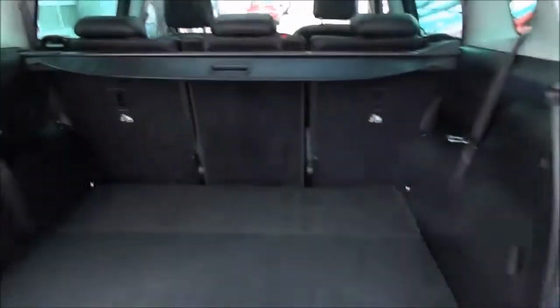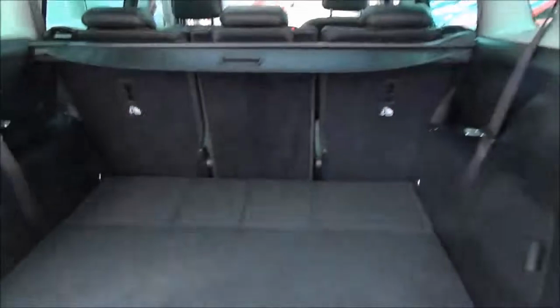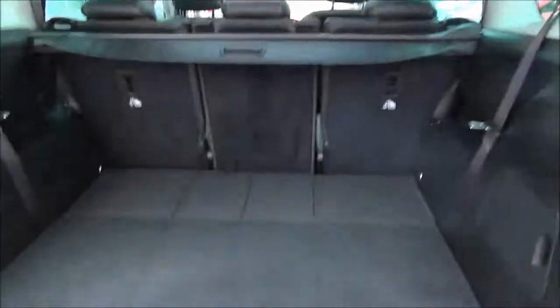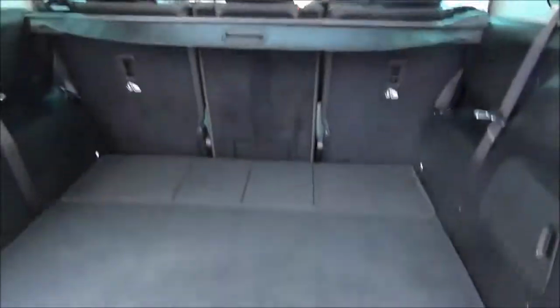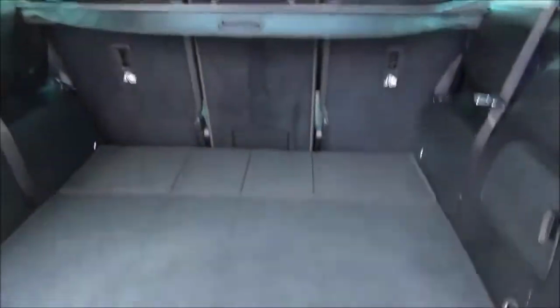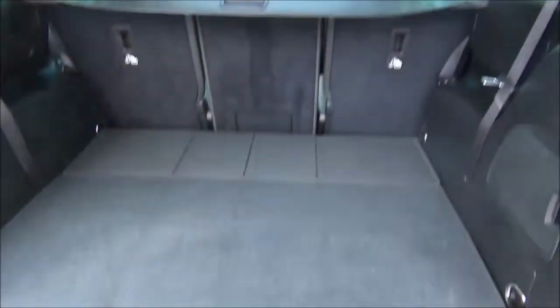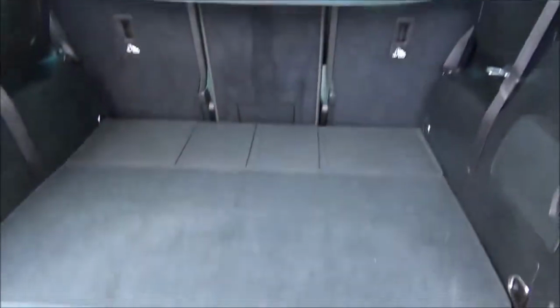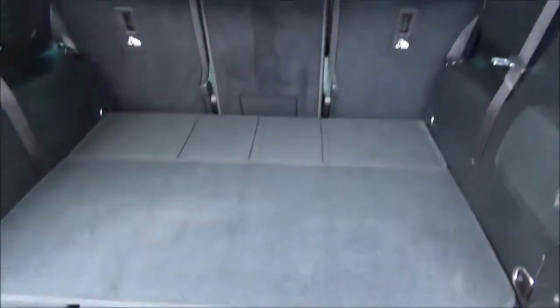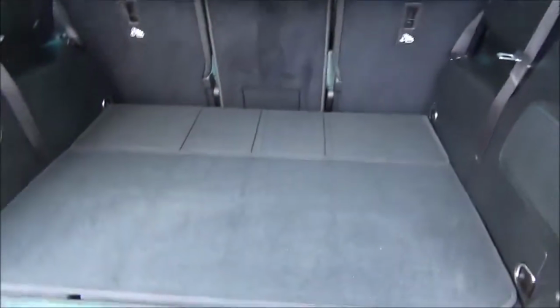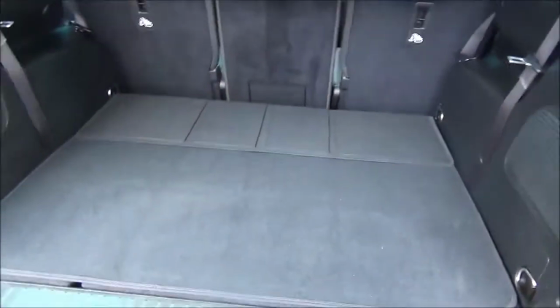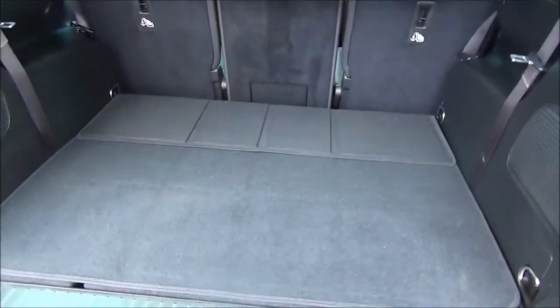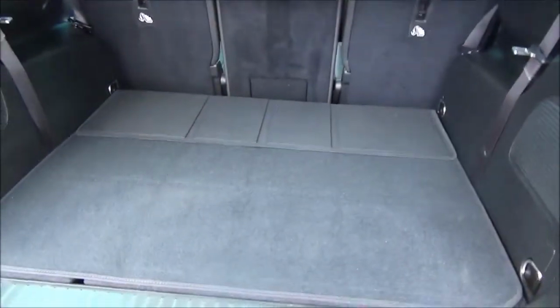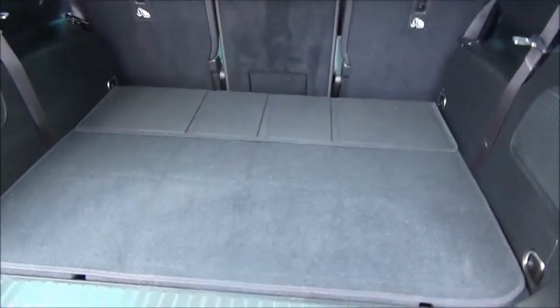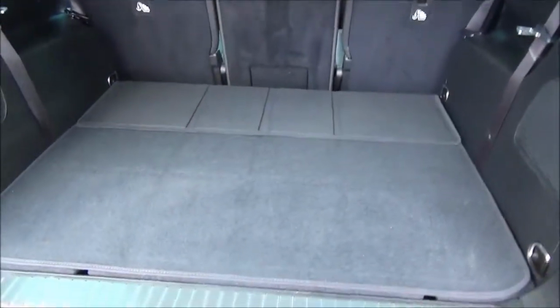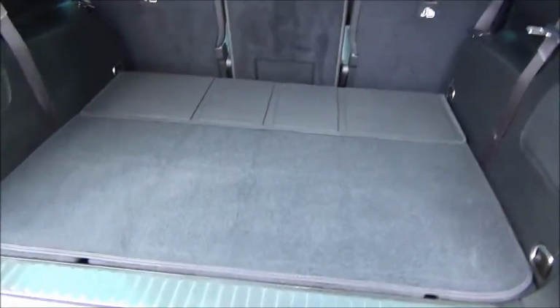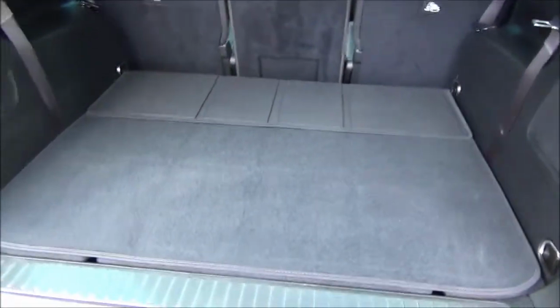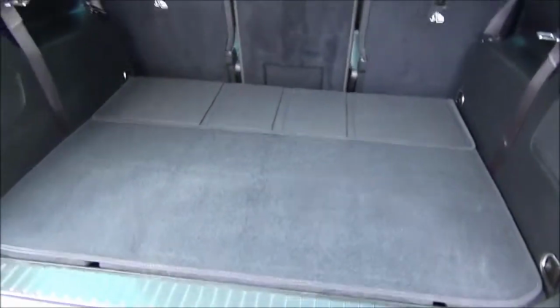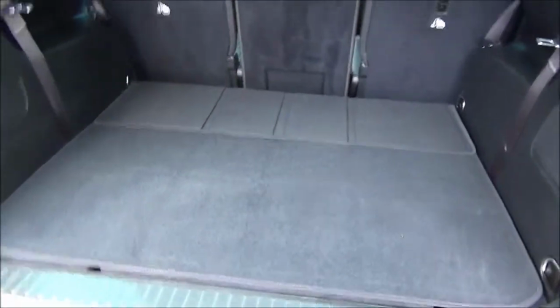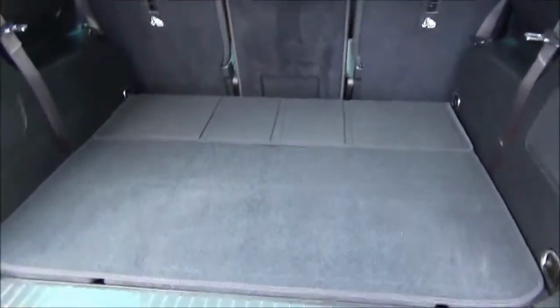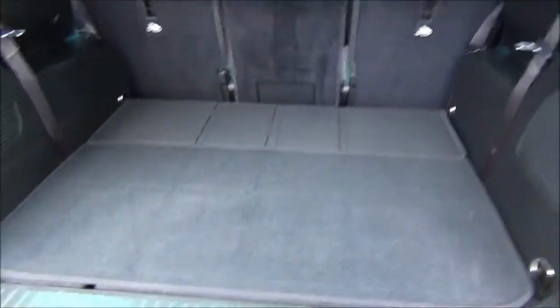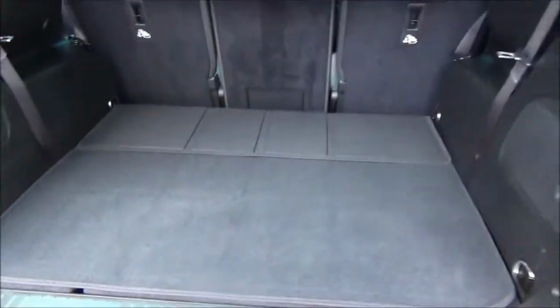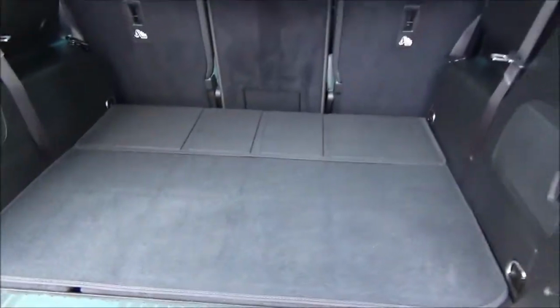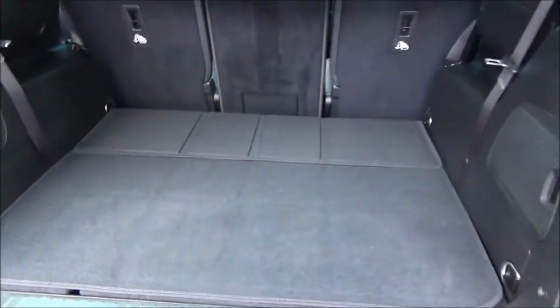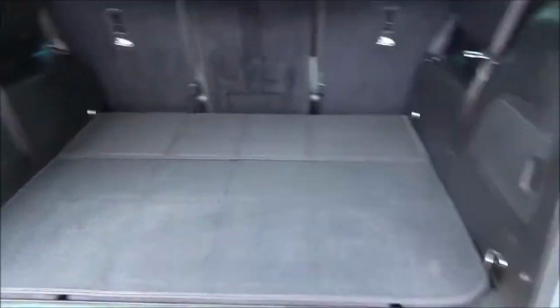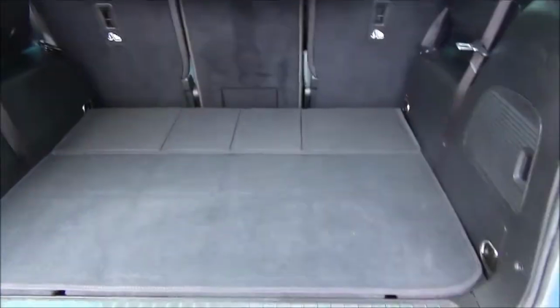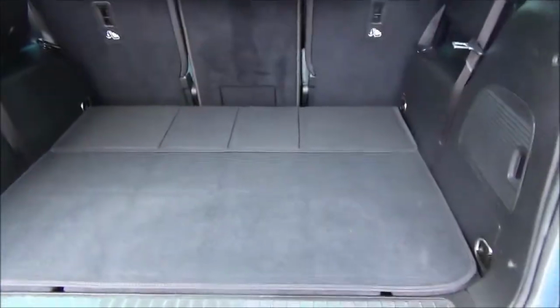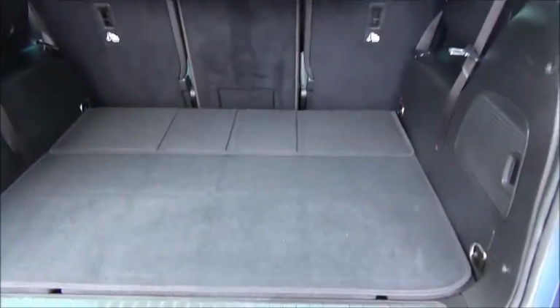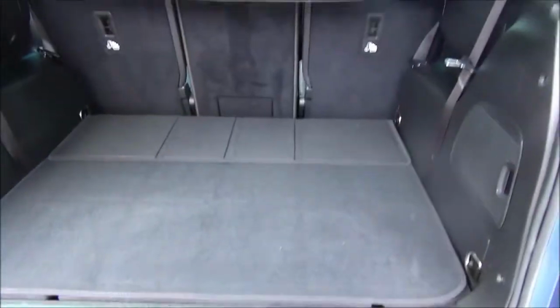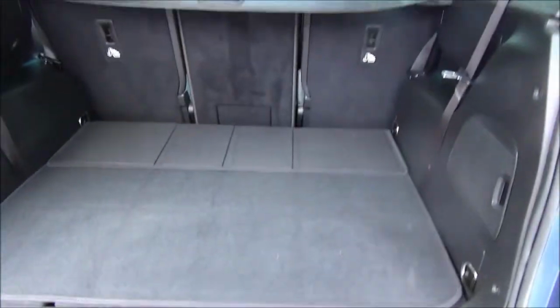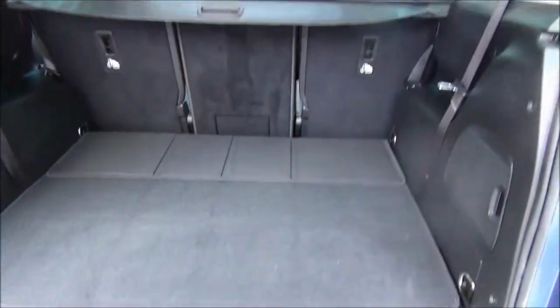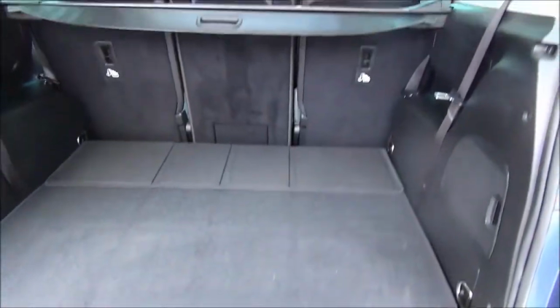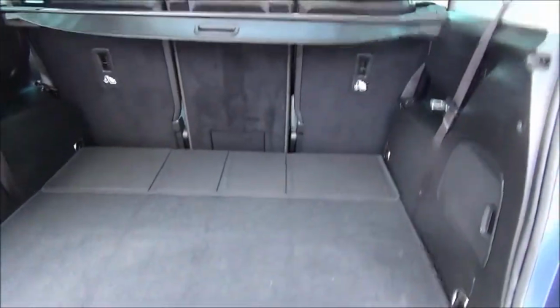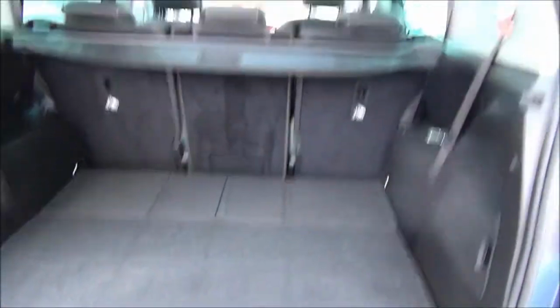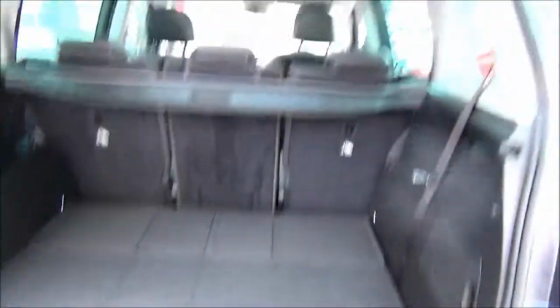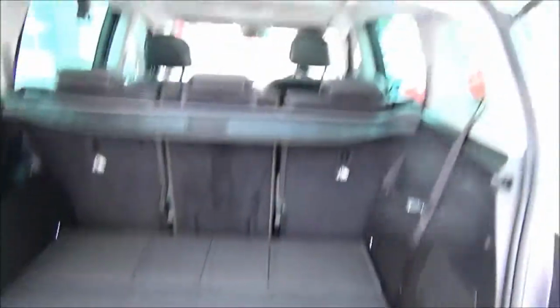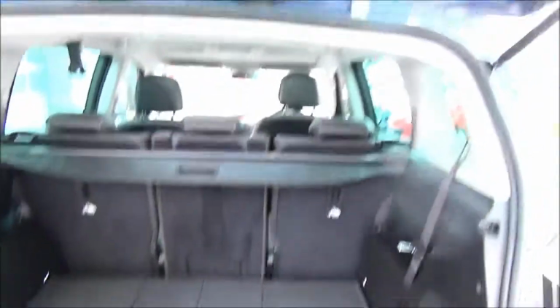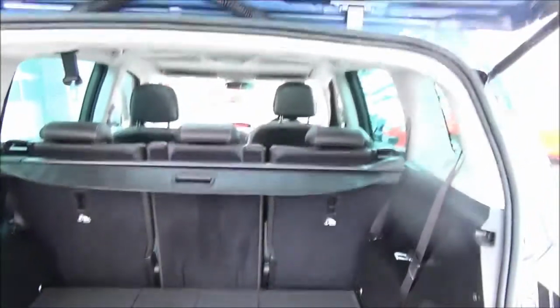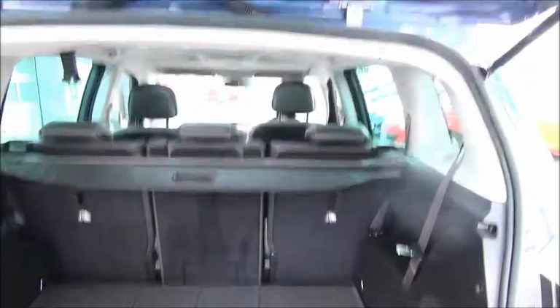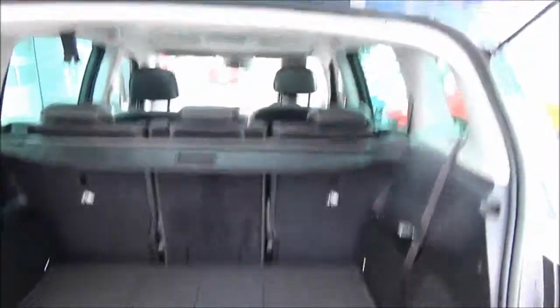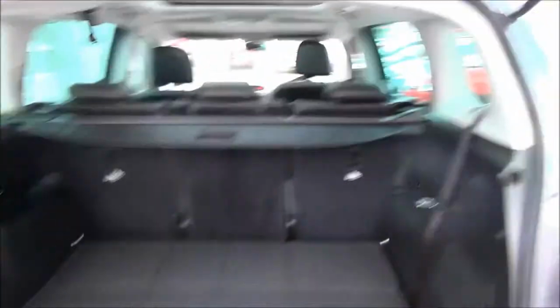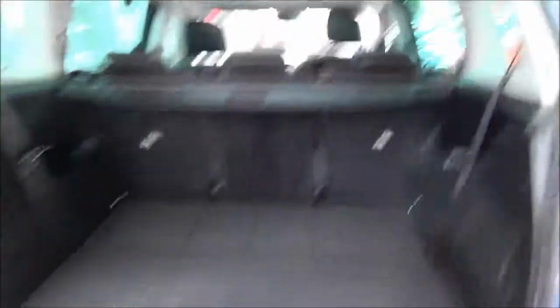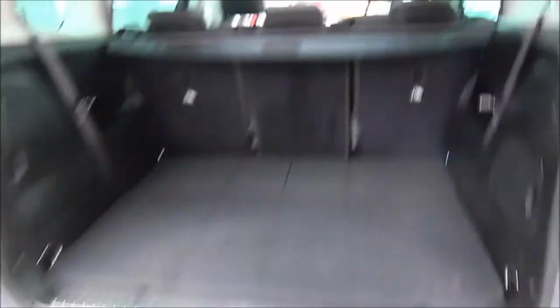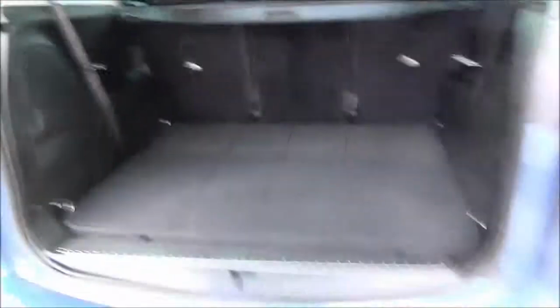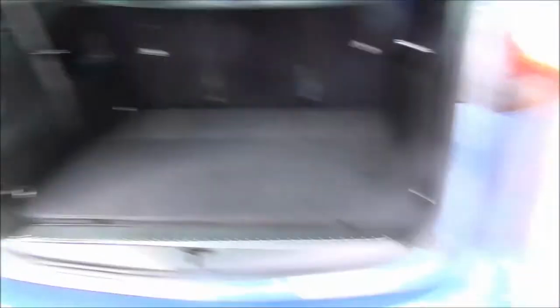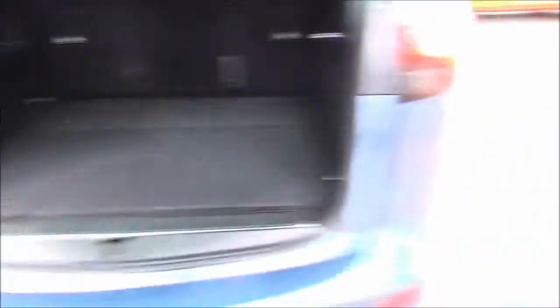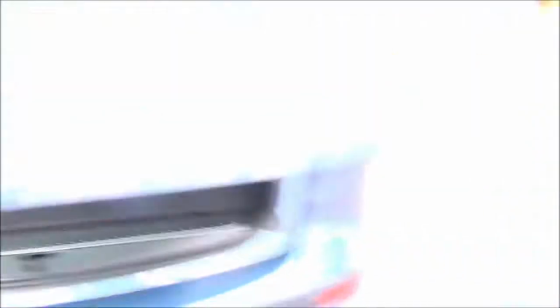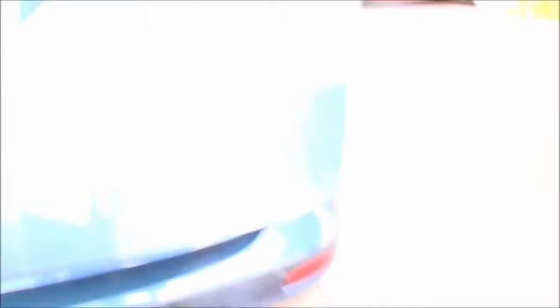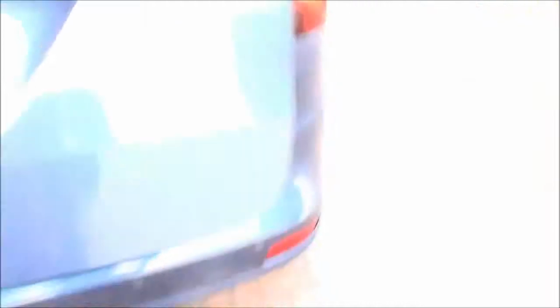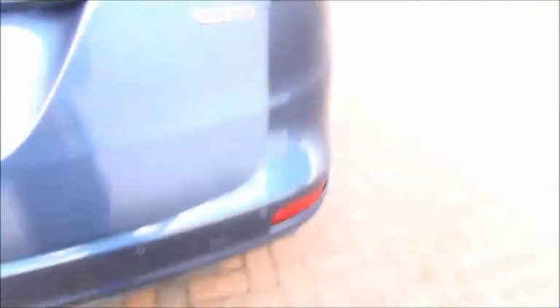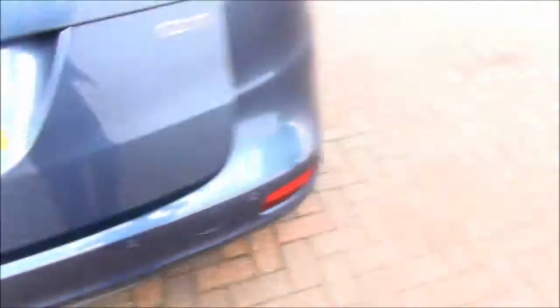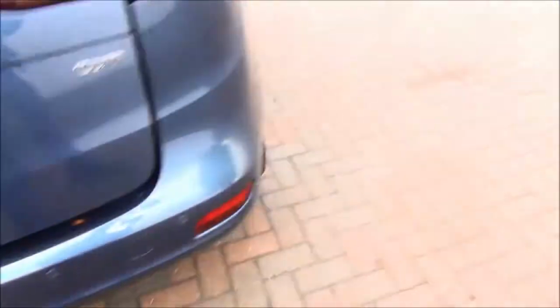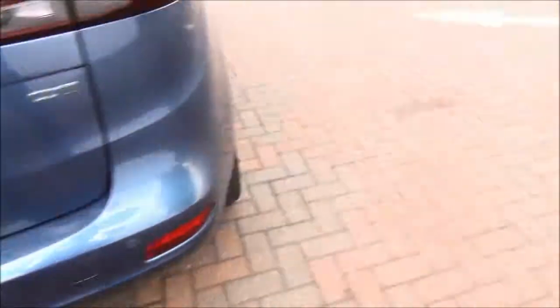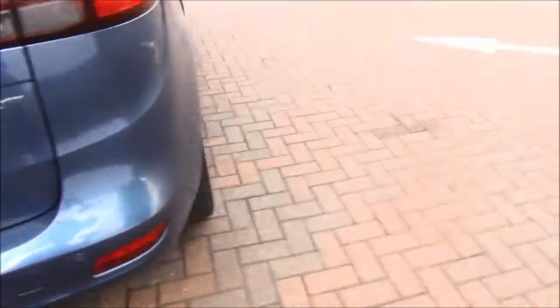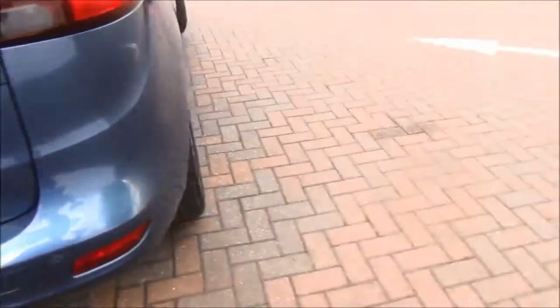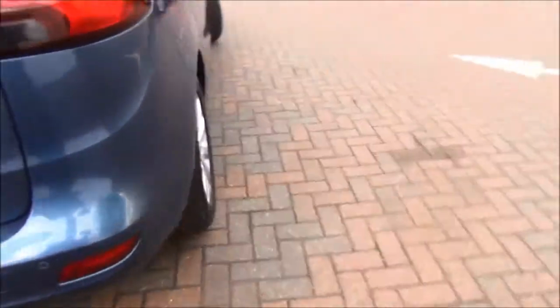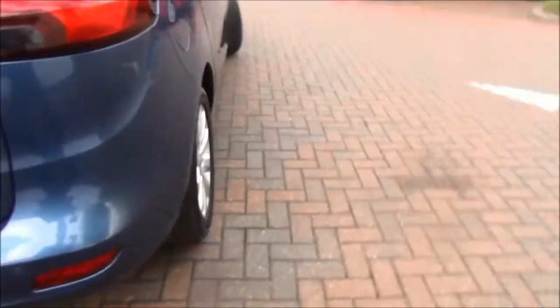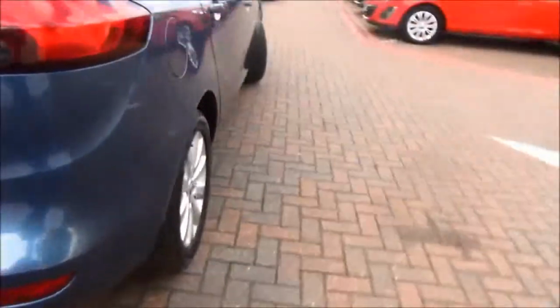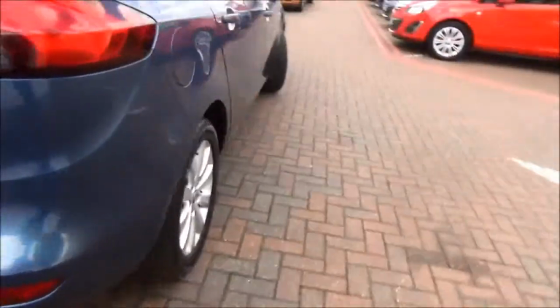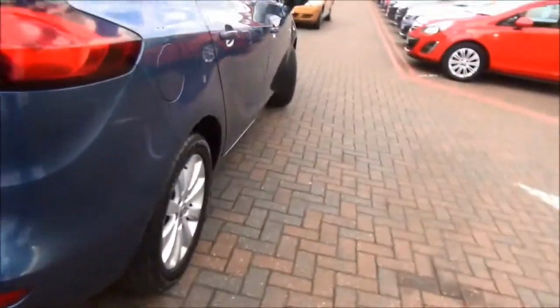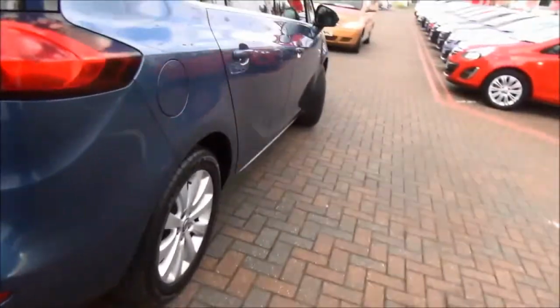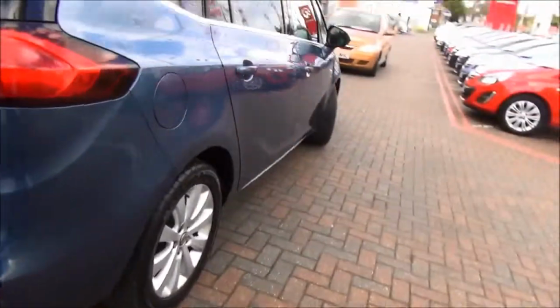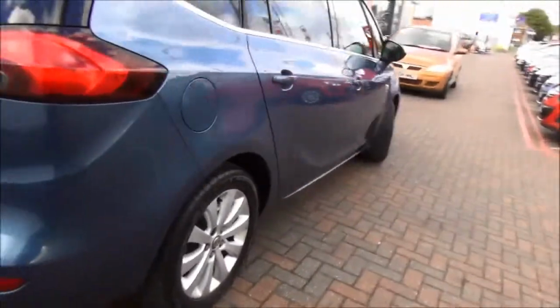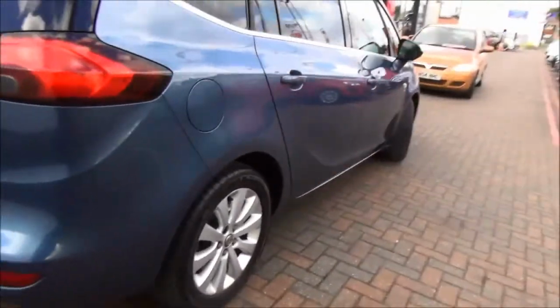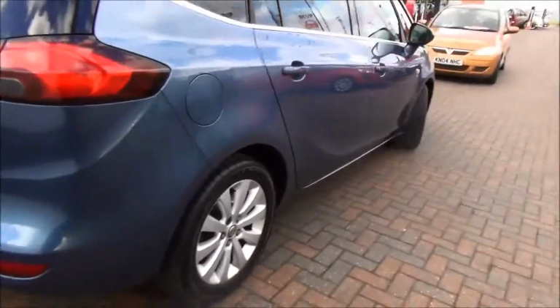Inside the boot, as you can see this is a 7-seater vehicle with the 2 seats foldable at the back, which makes your boot space even bigger.